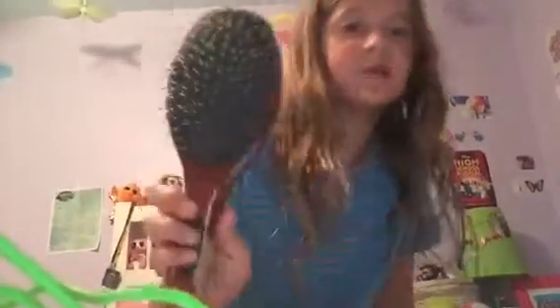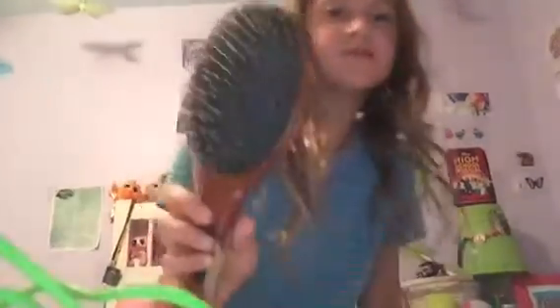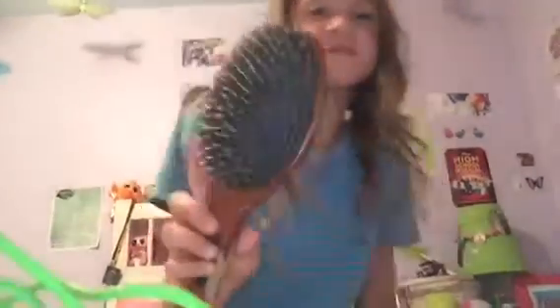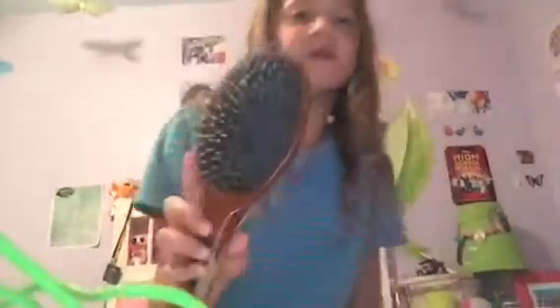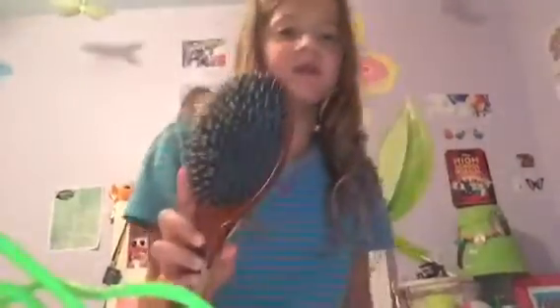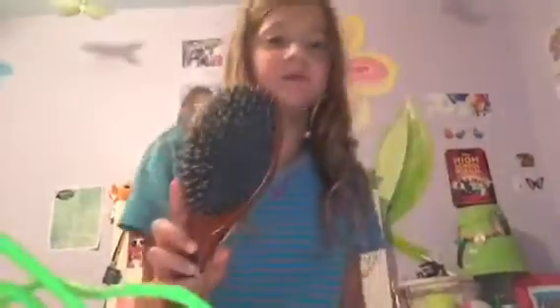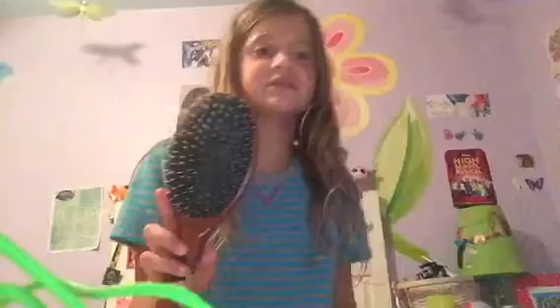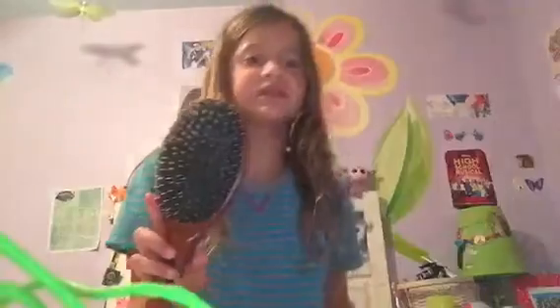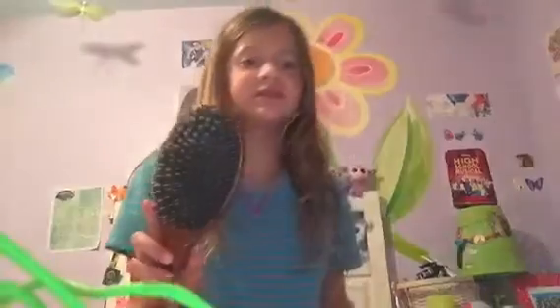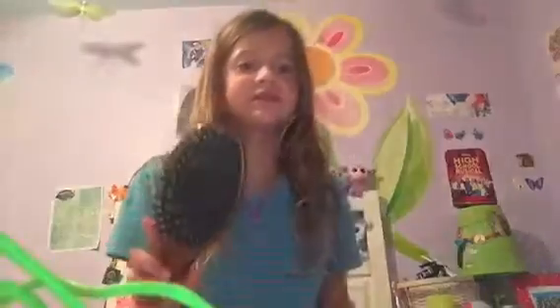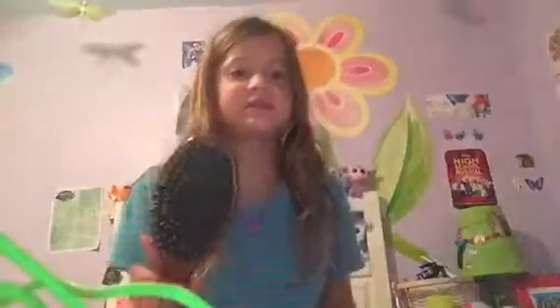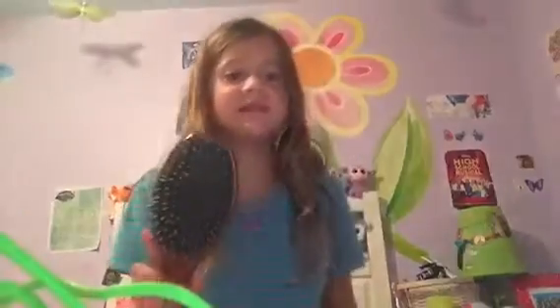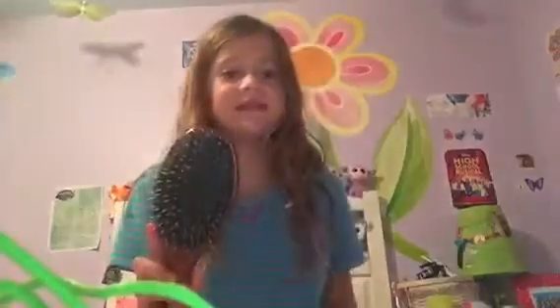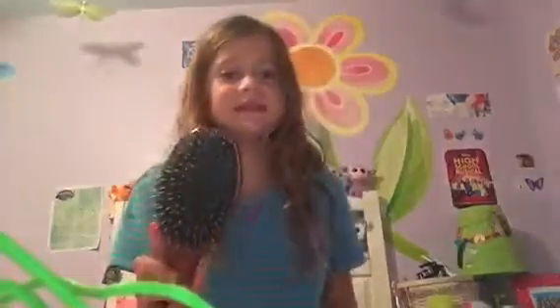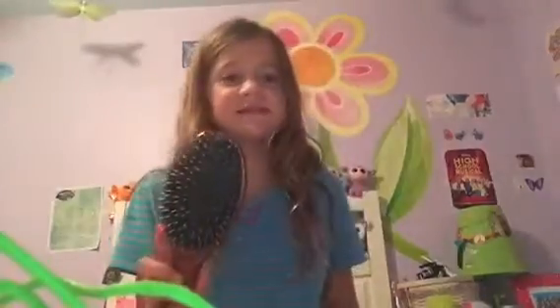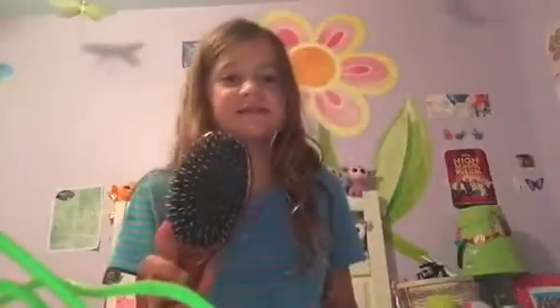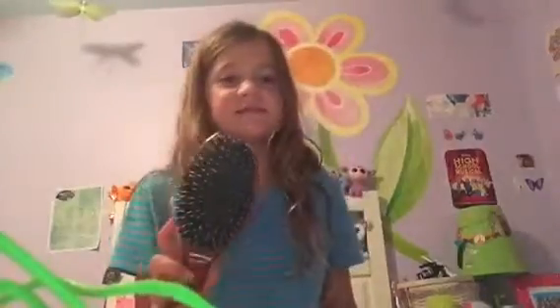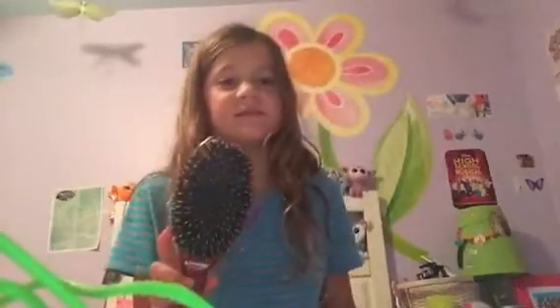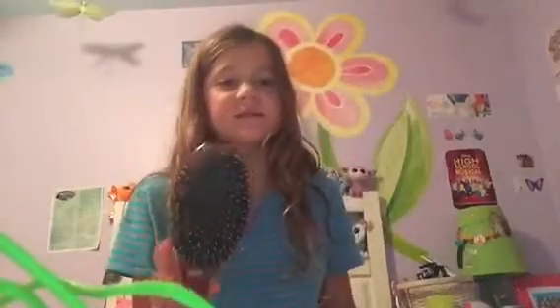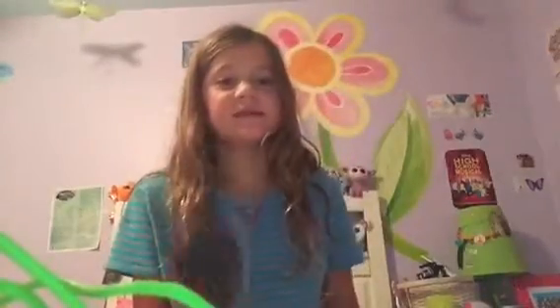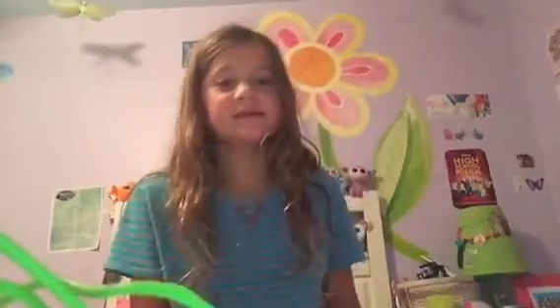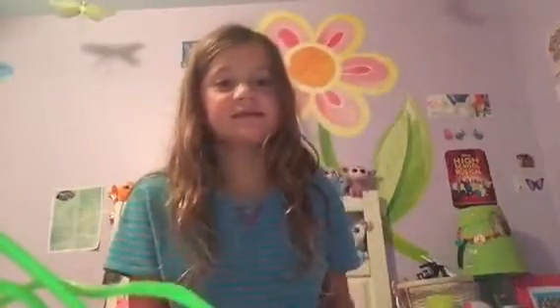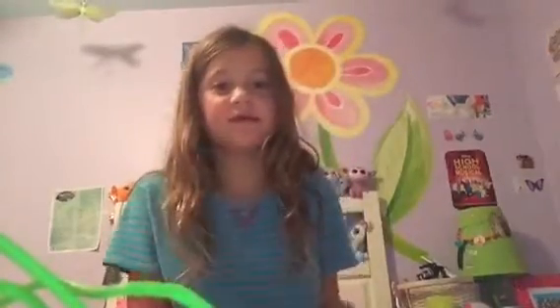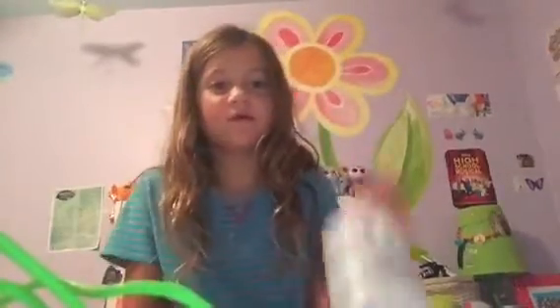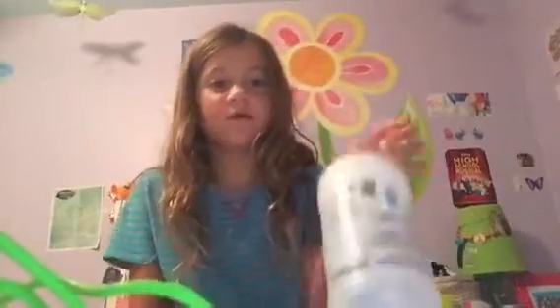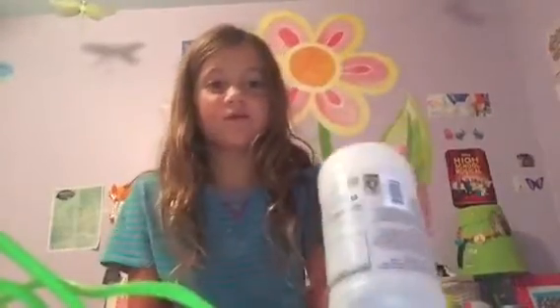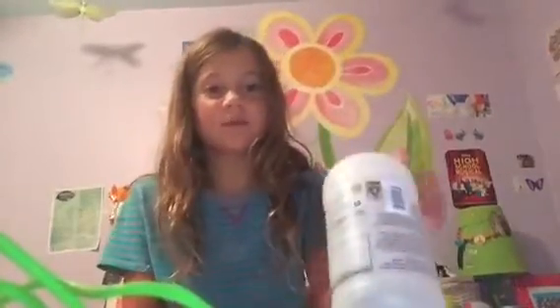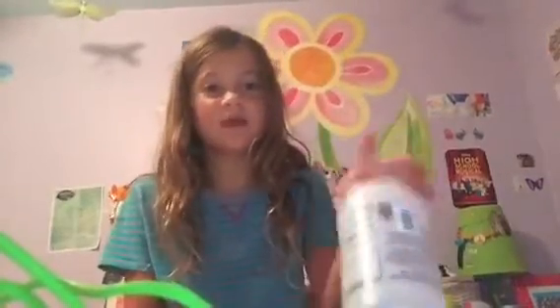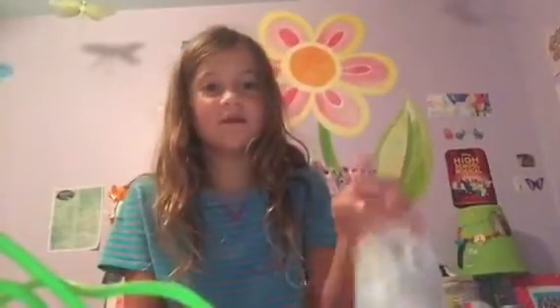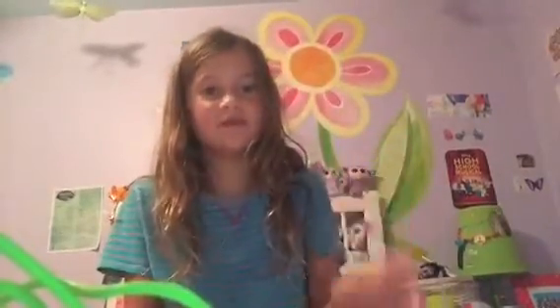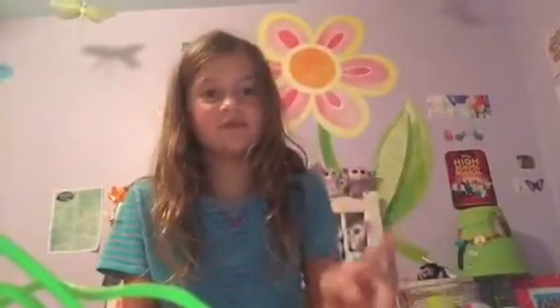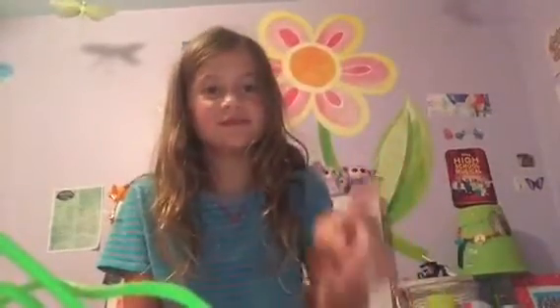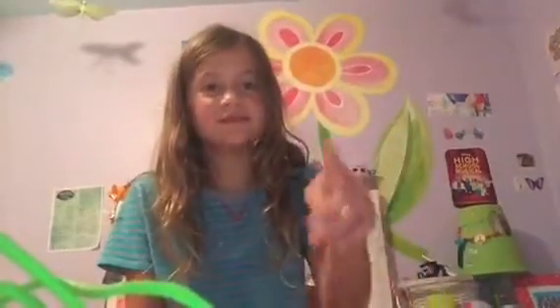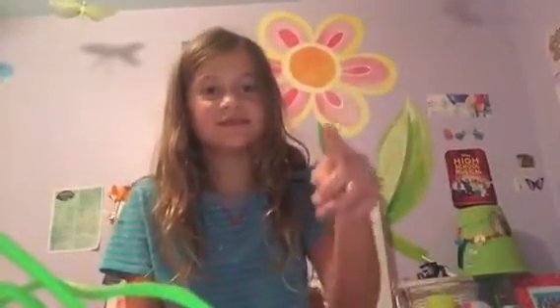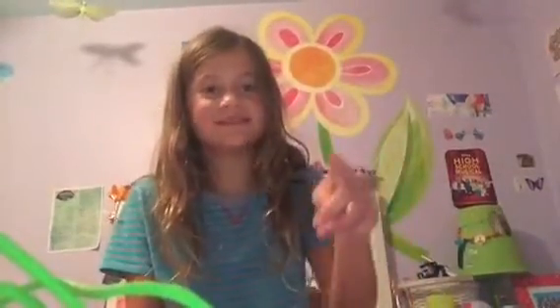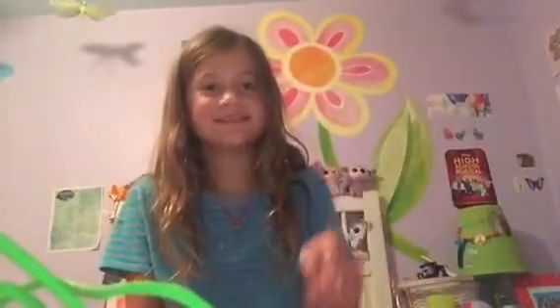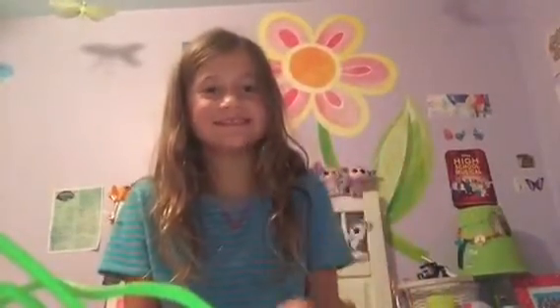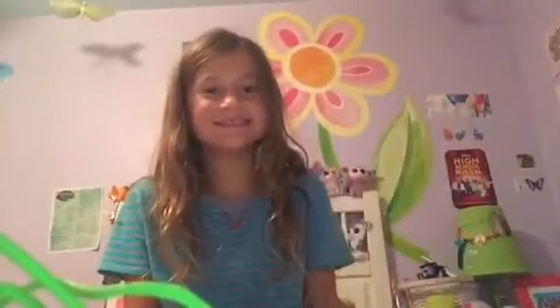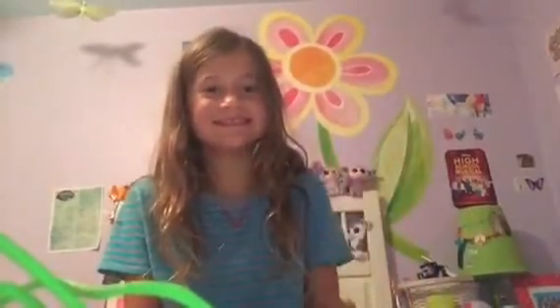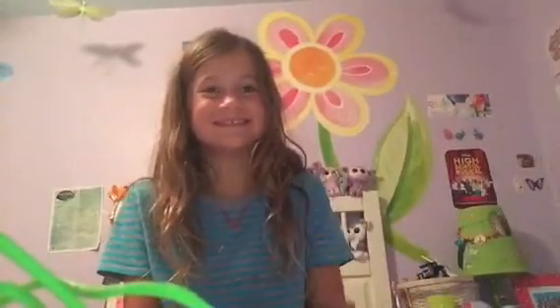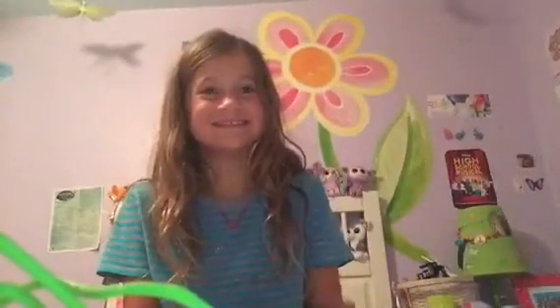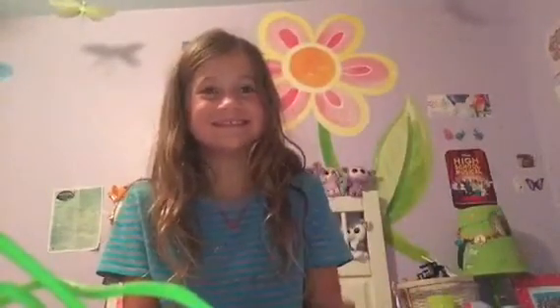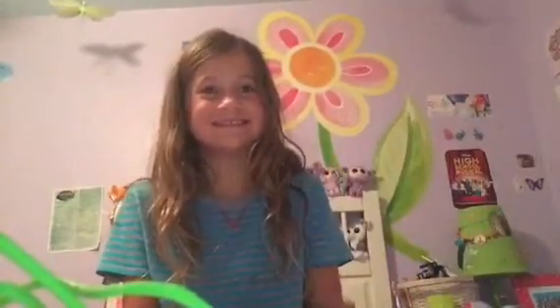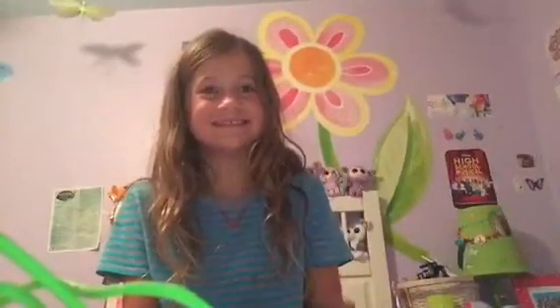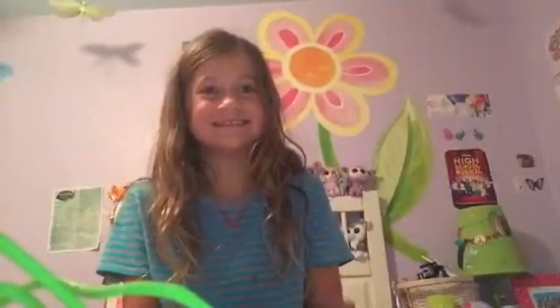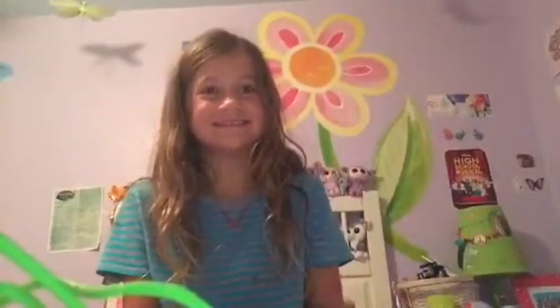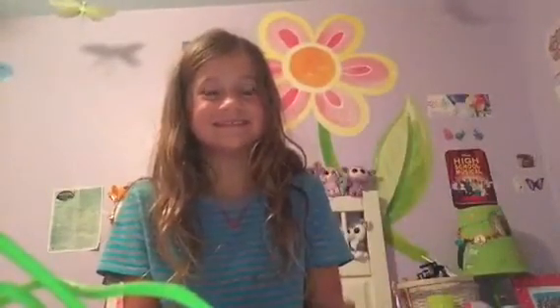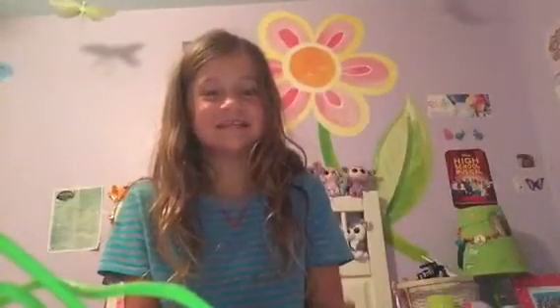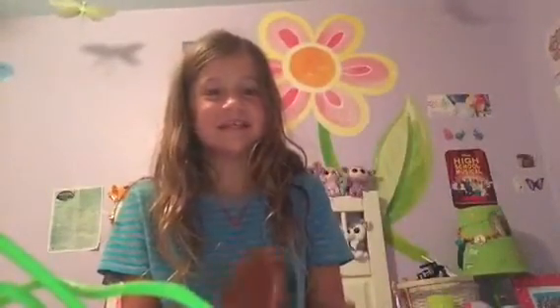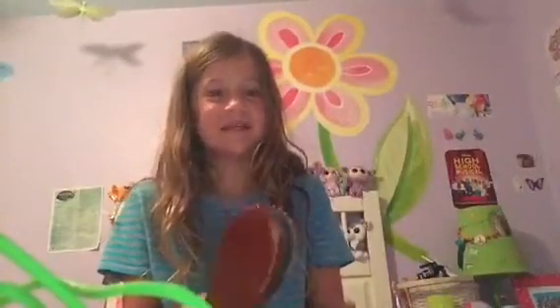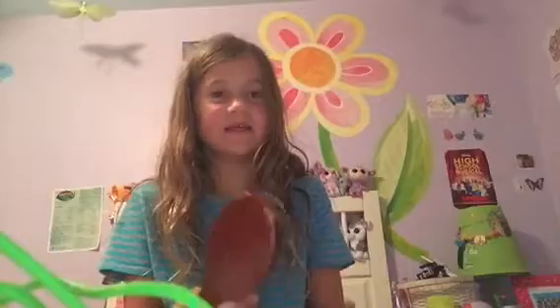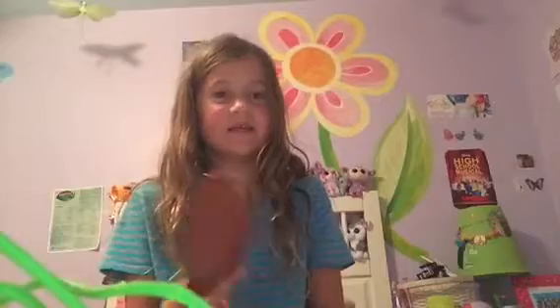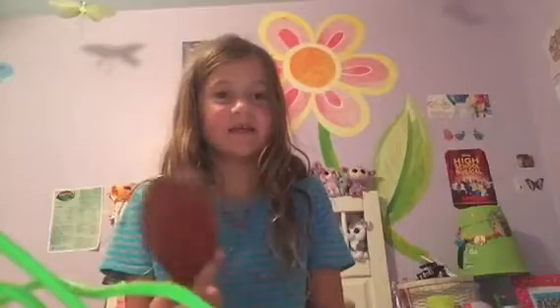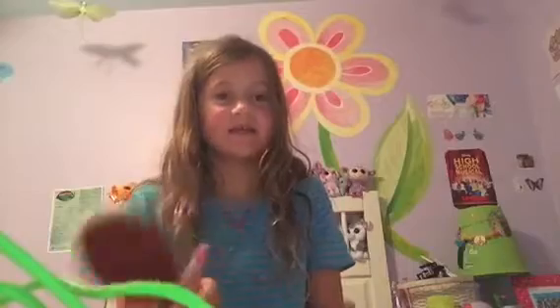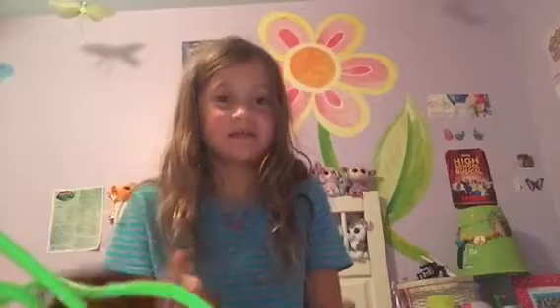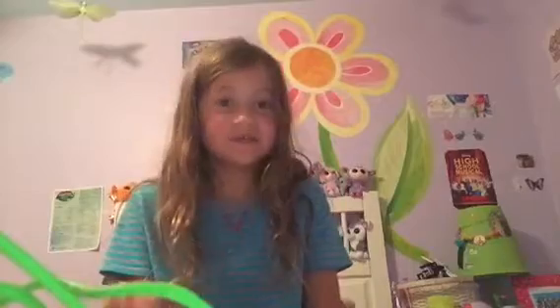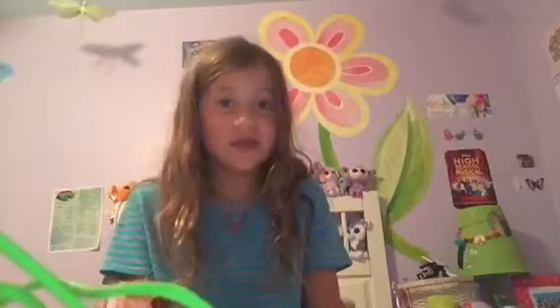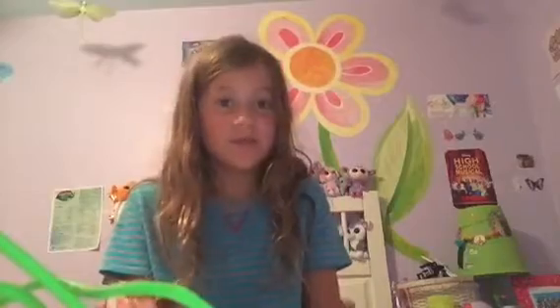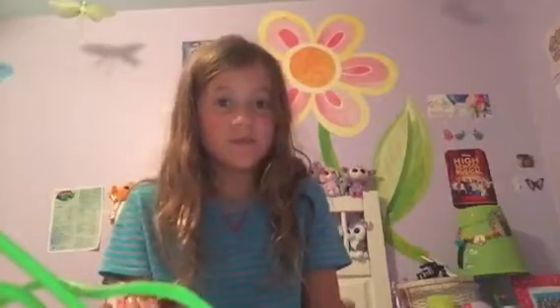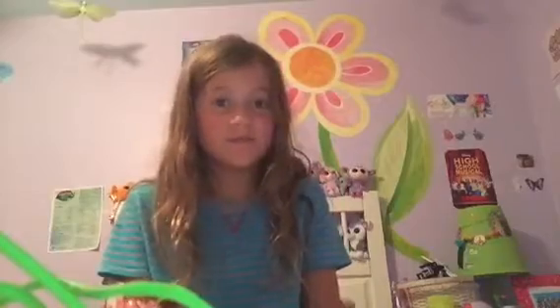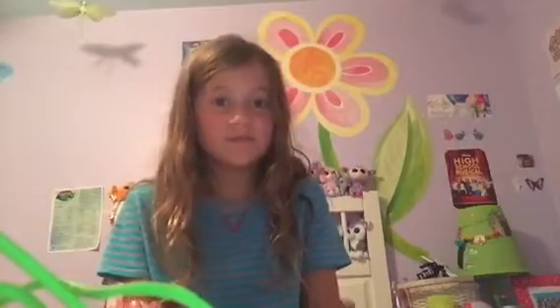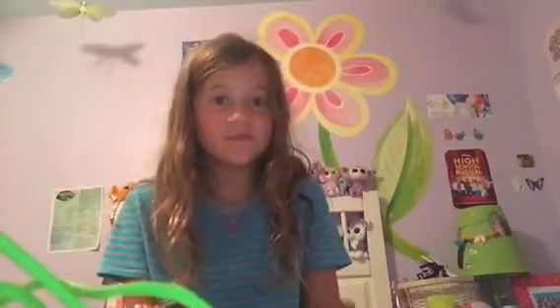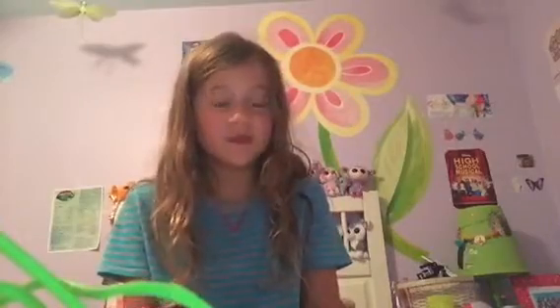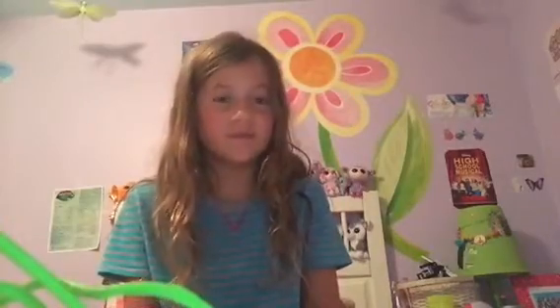So today we're going to start with some hair brushing. Go grab your headphones. Okay, did you grab them? Good.